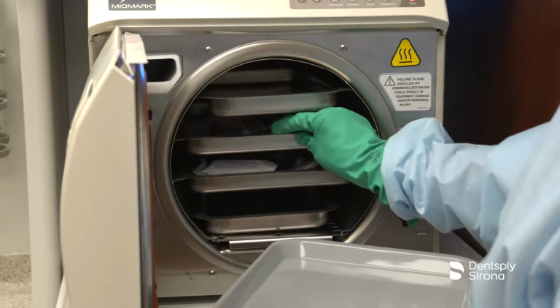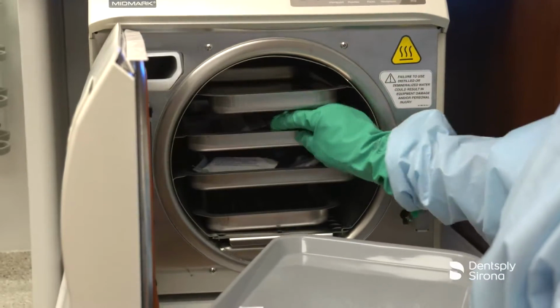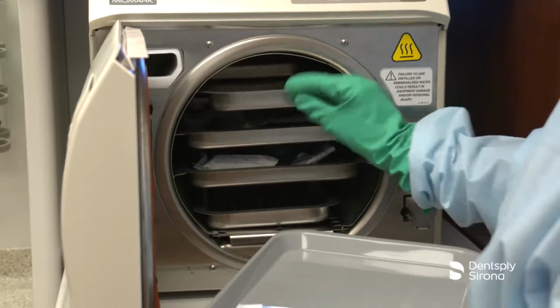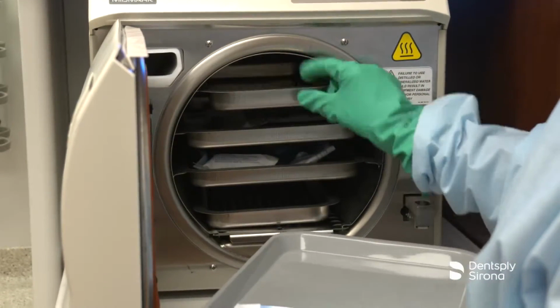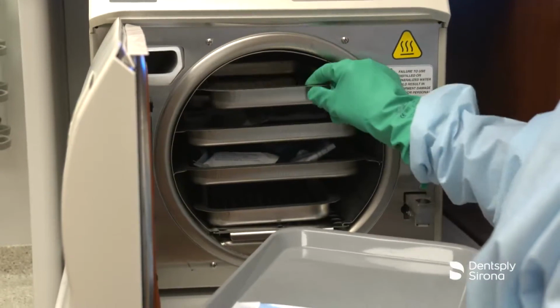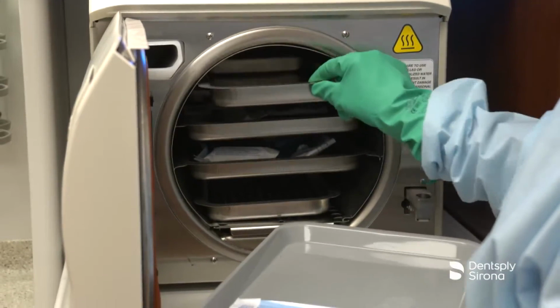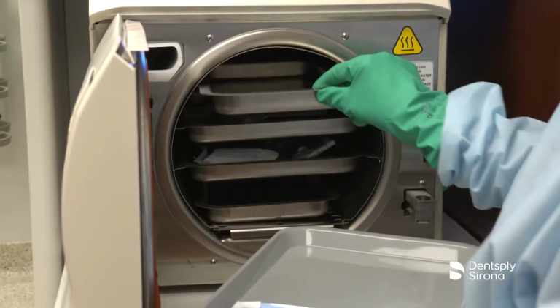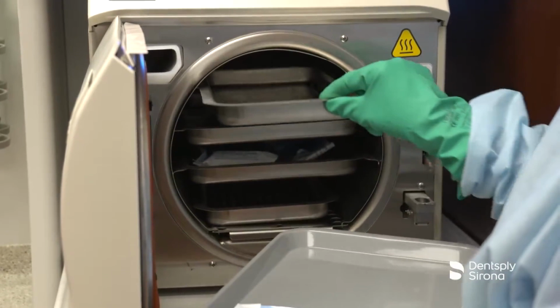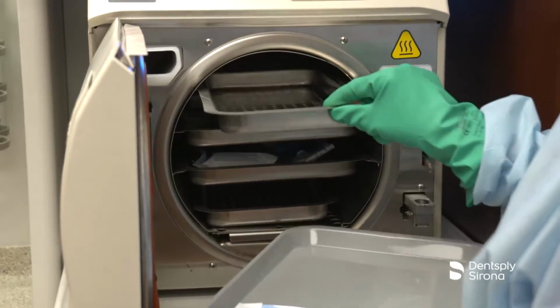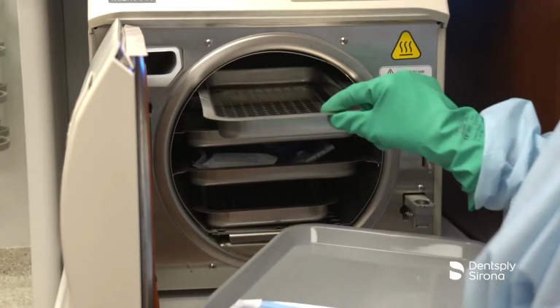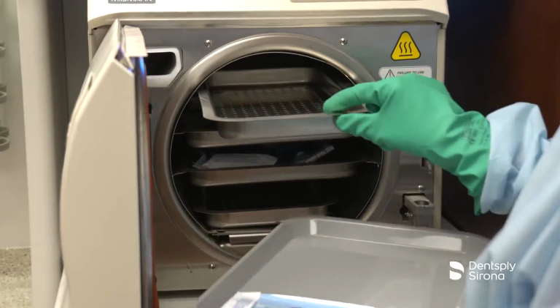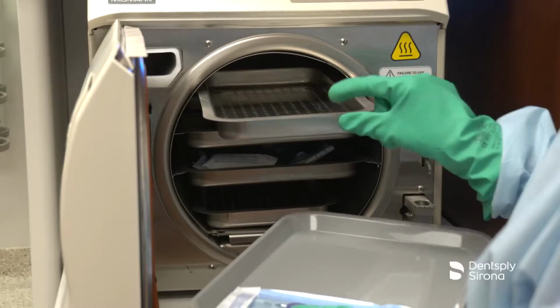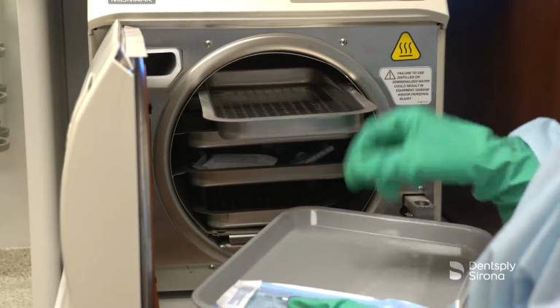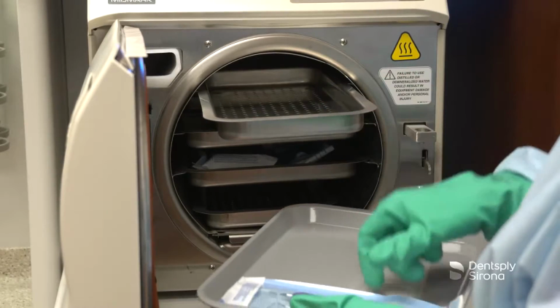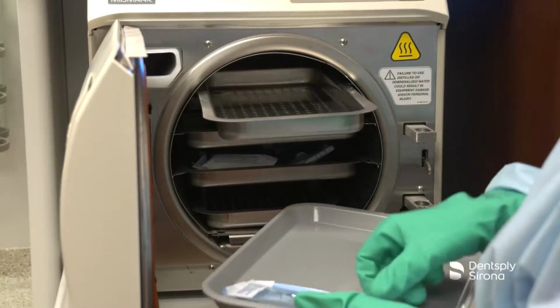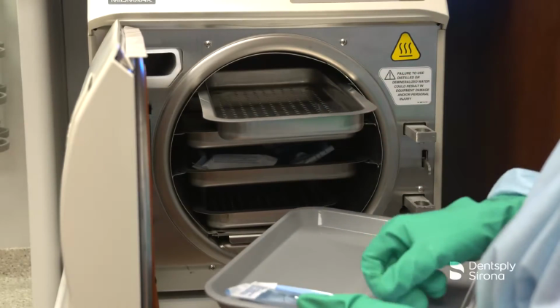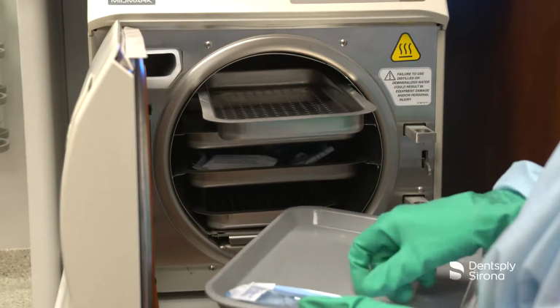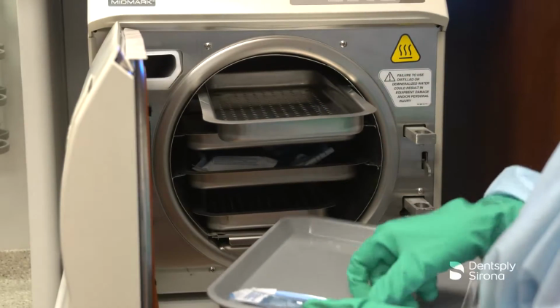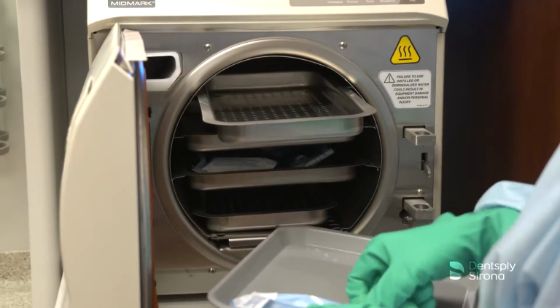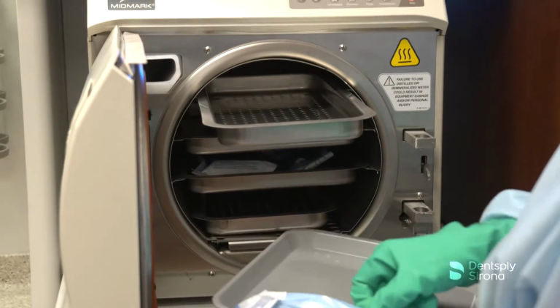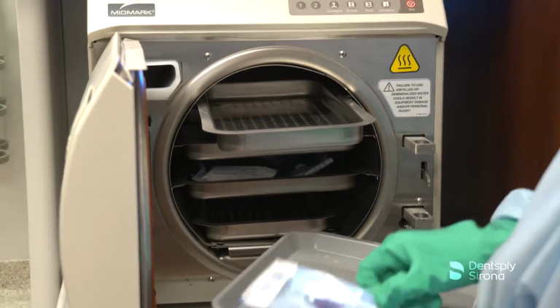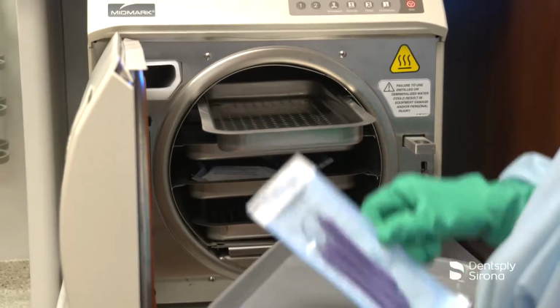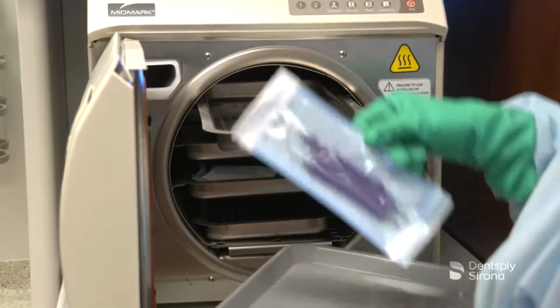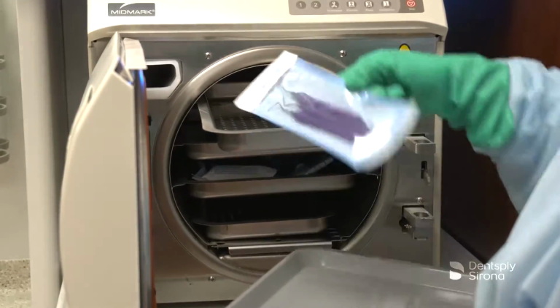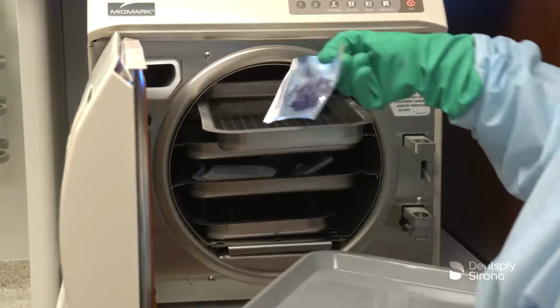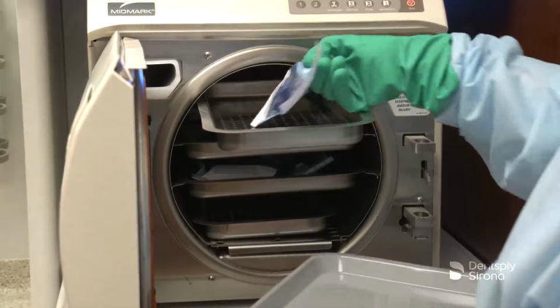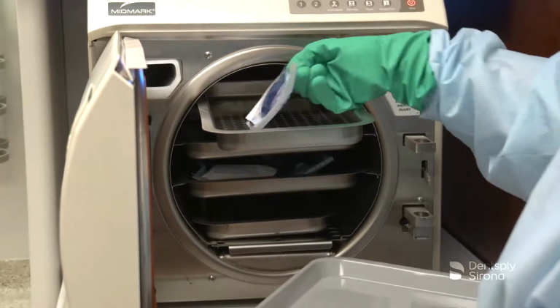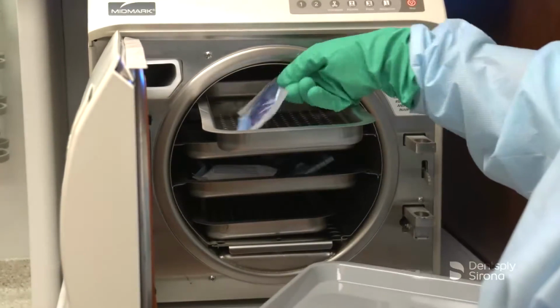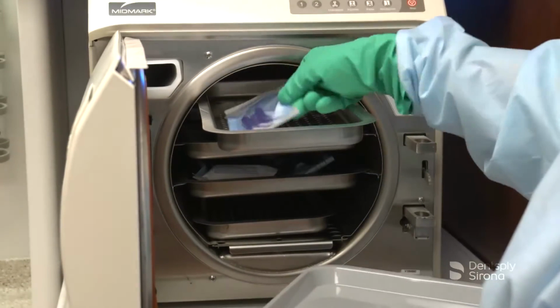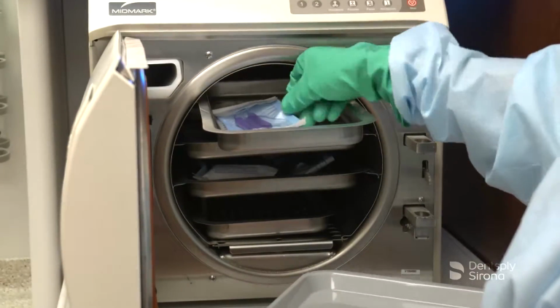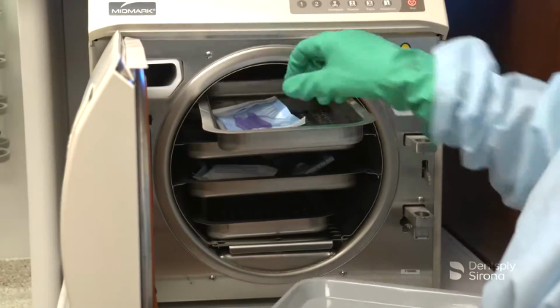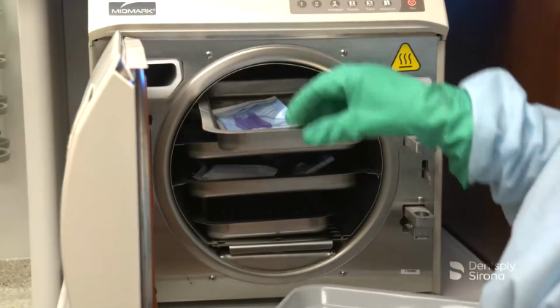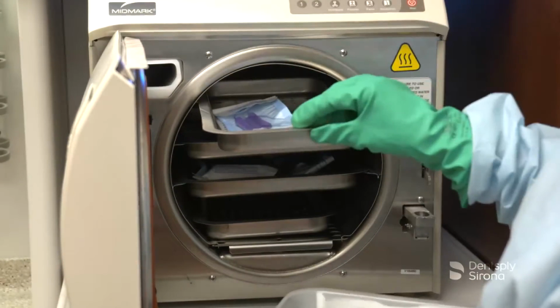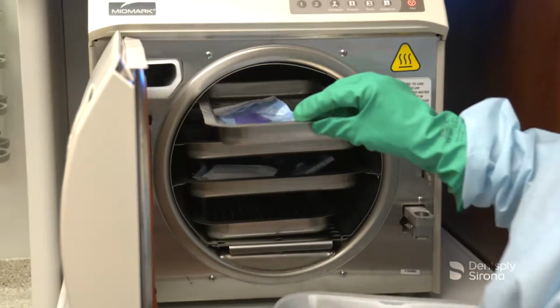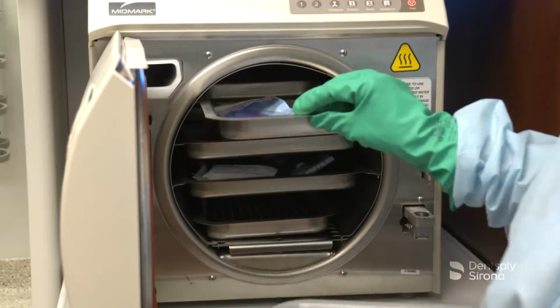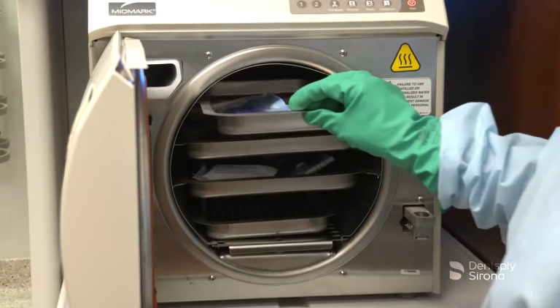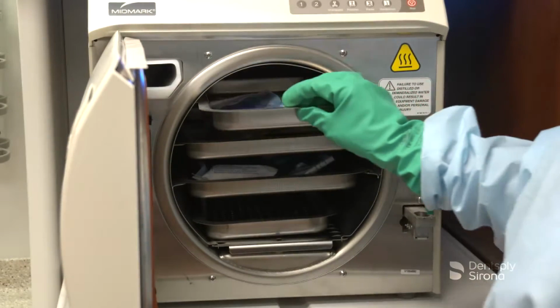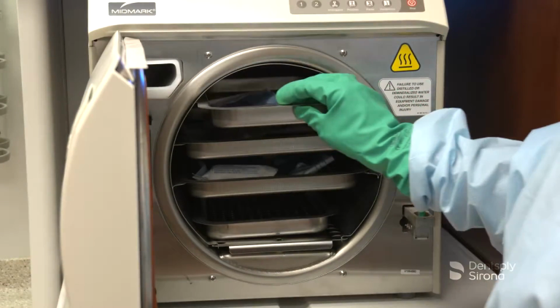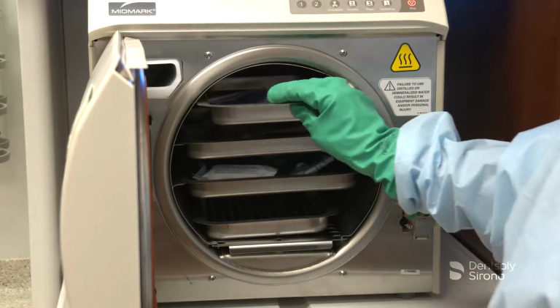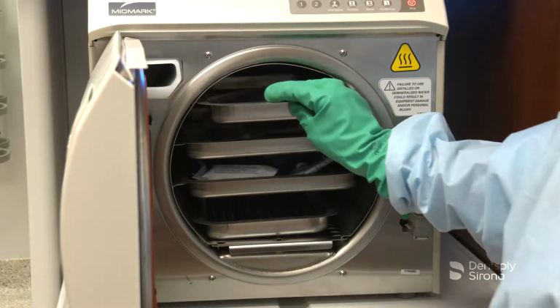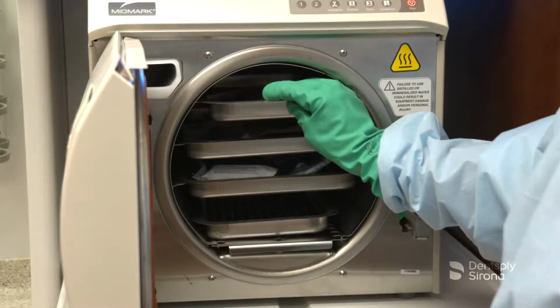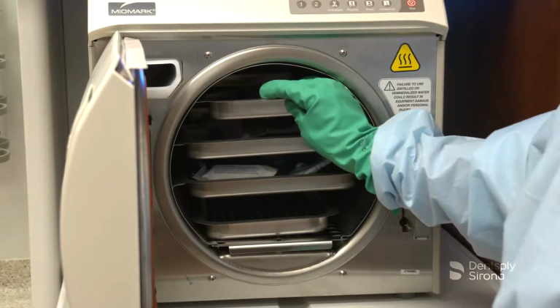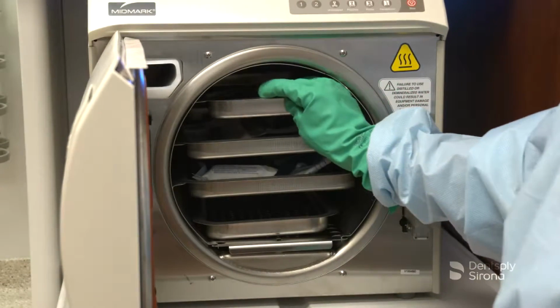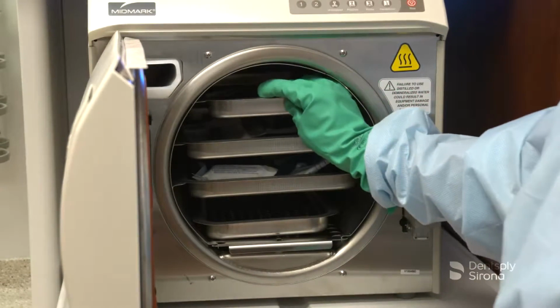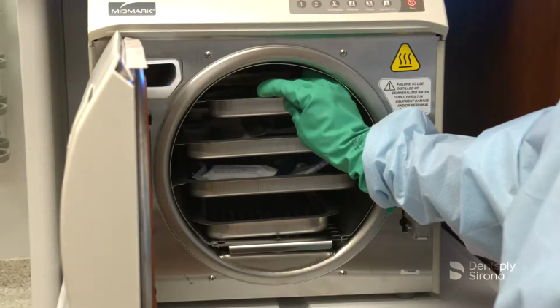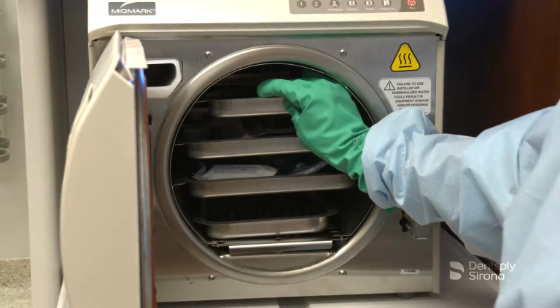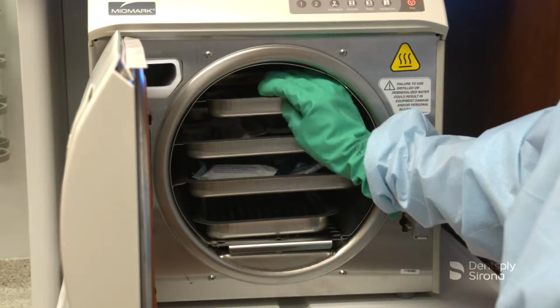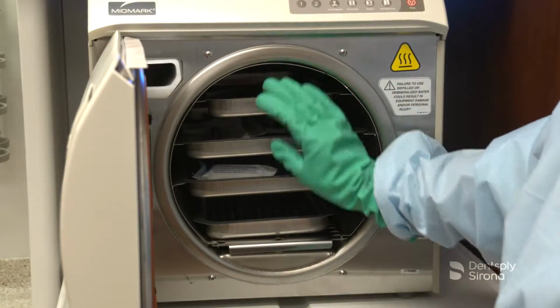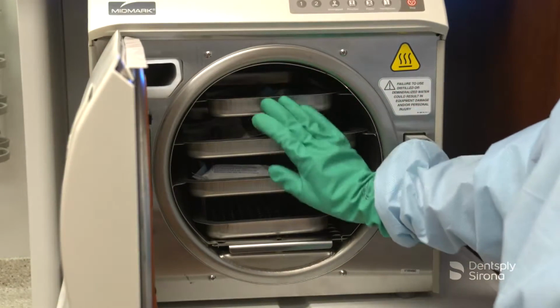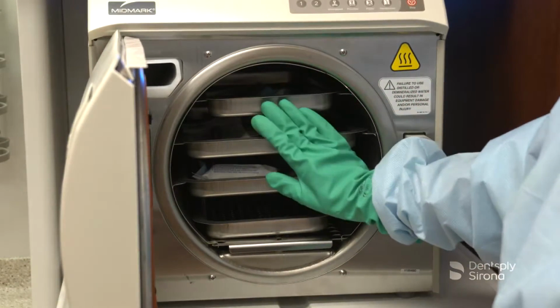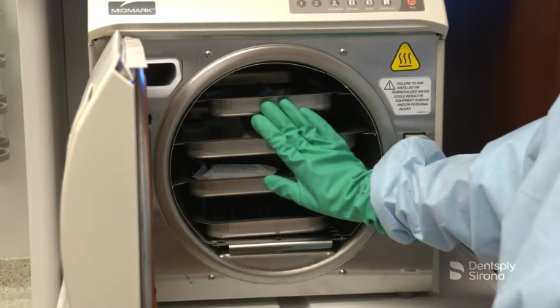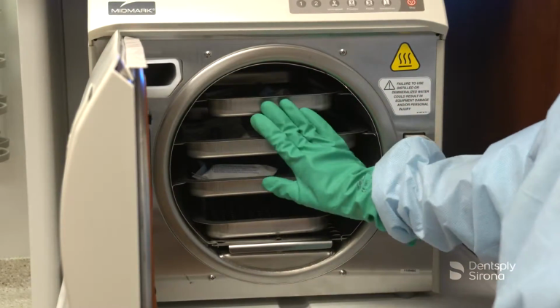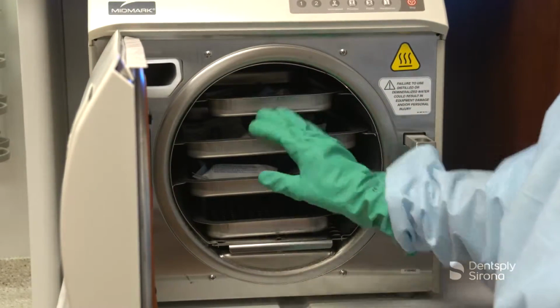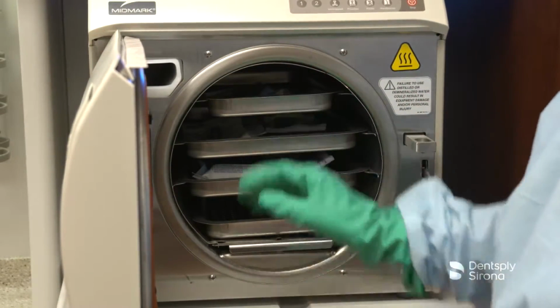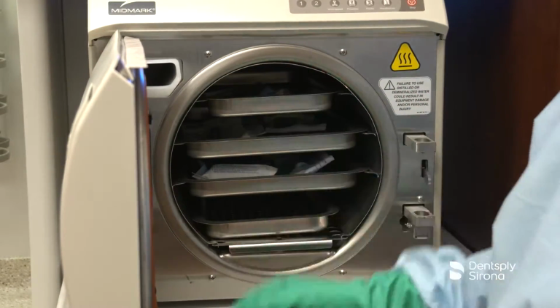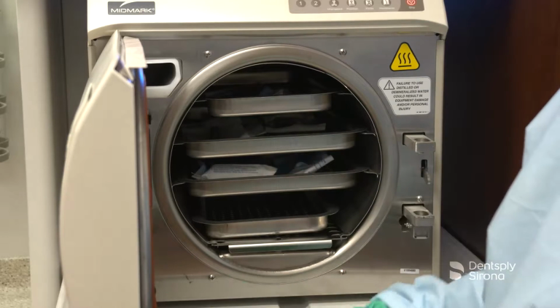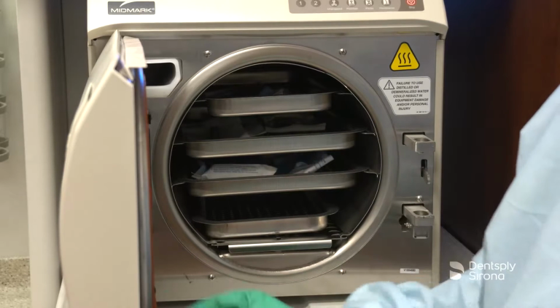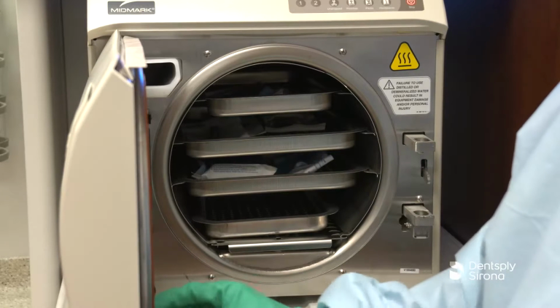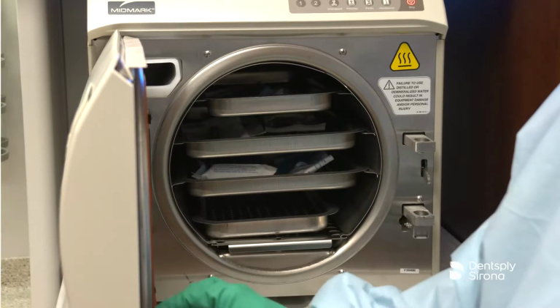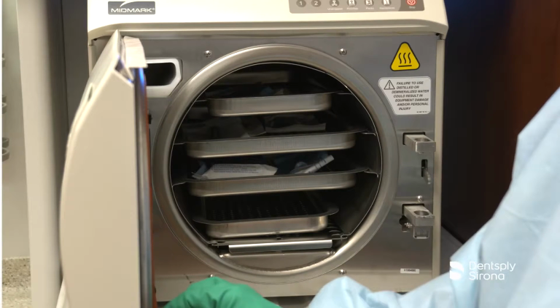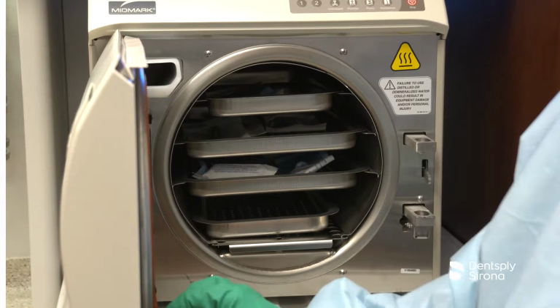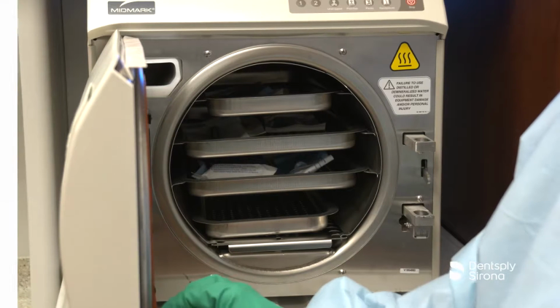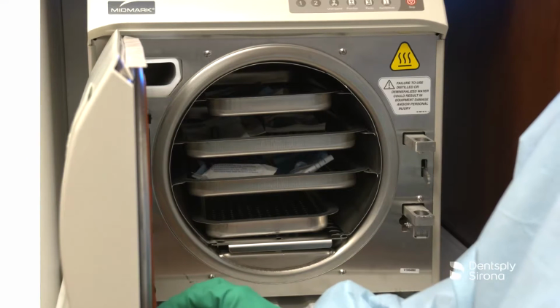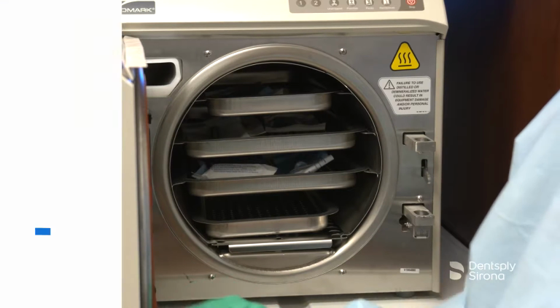Allow the dry cycle to complete prior to emptying the items from the autoclave. If items are still wet, allow them to dry completely before storing.